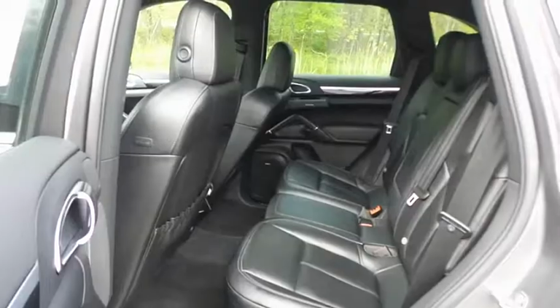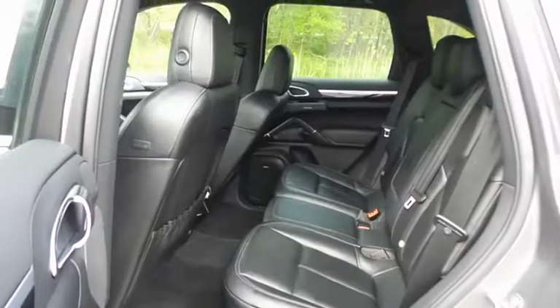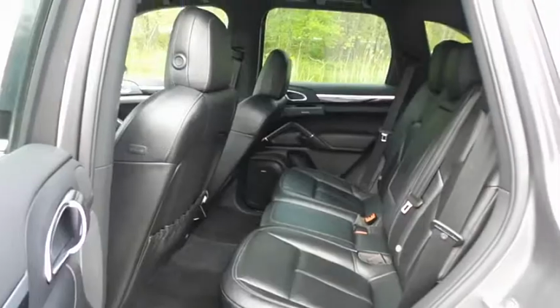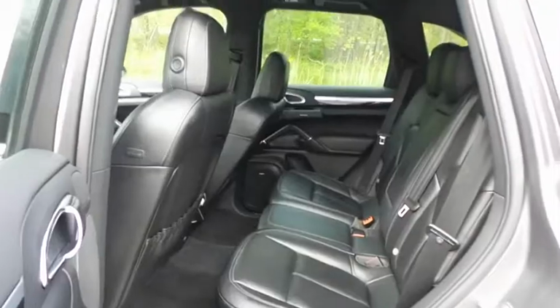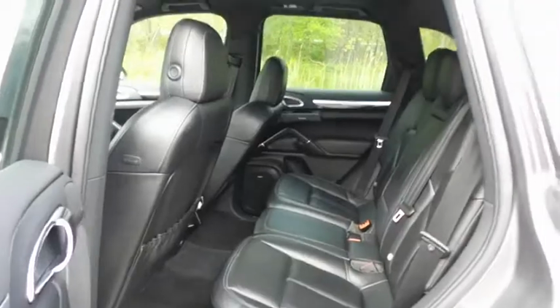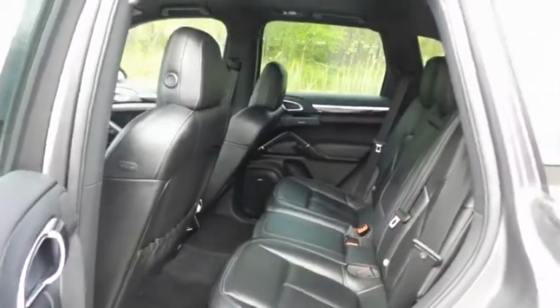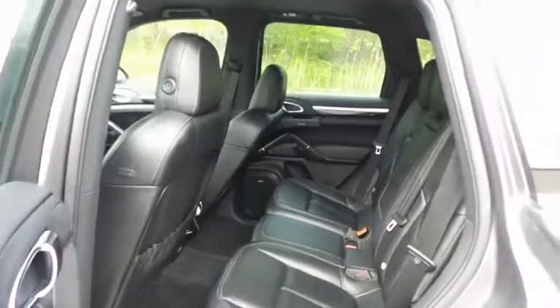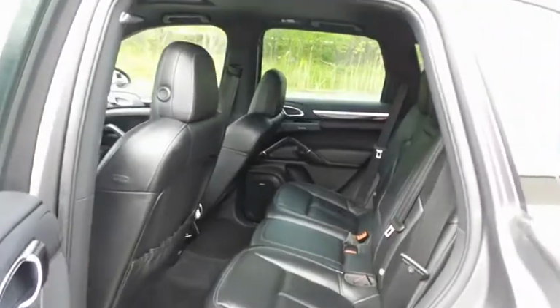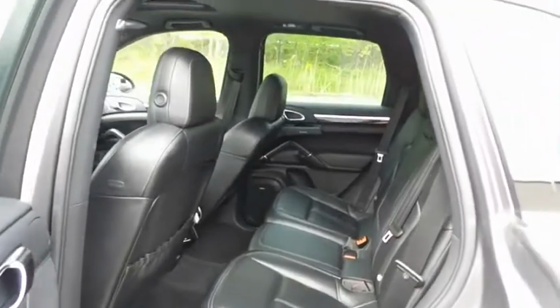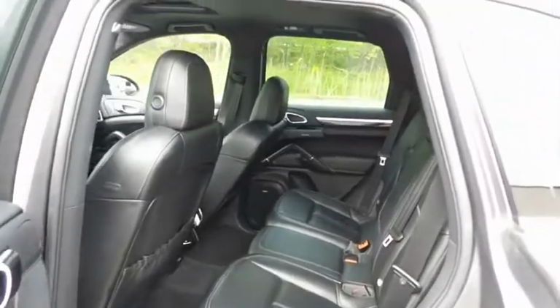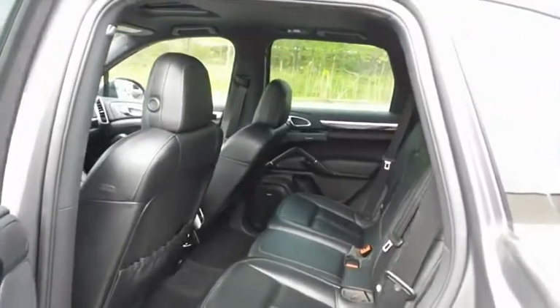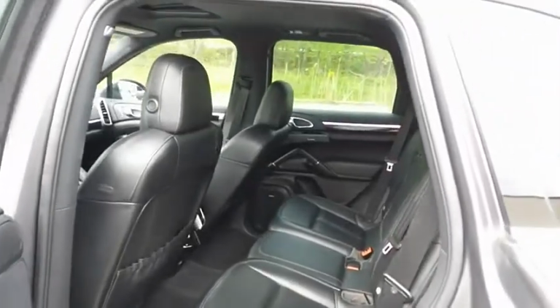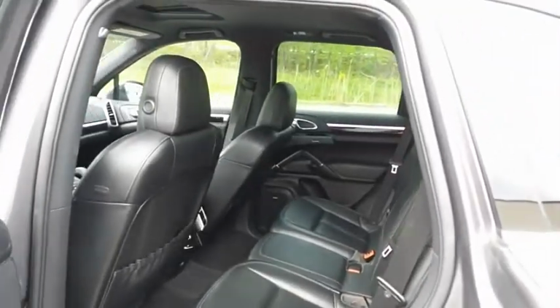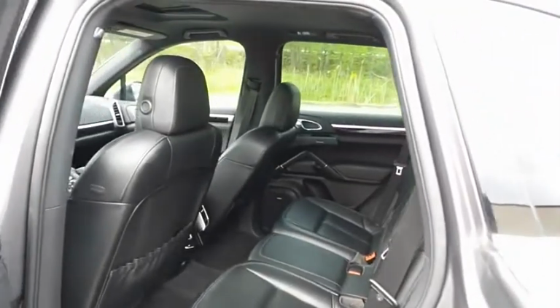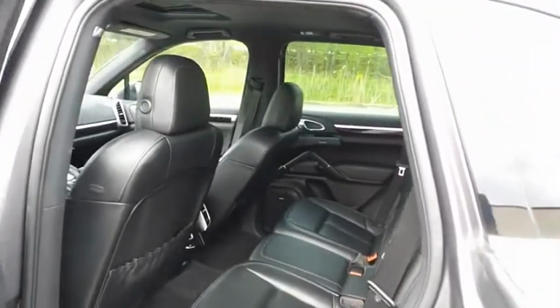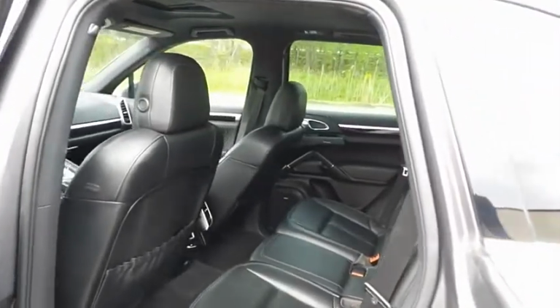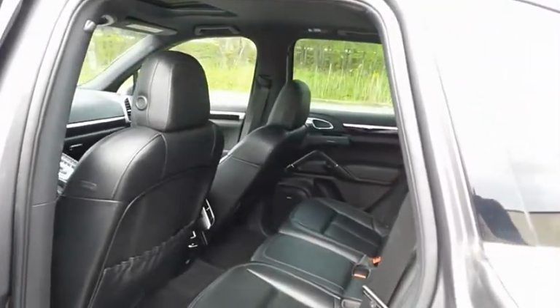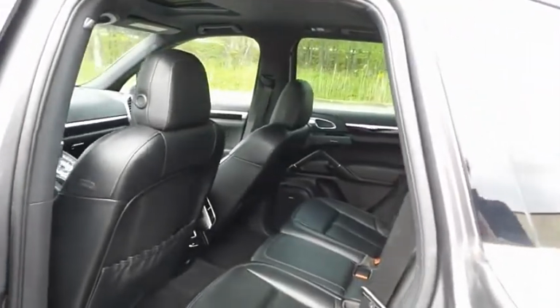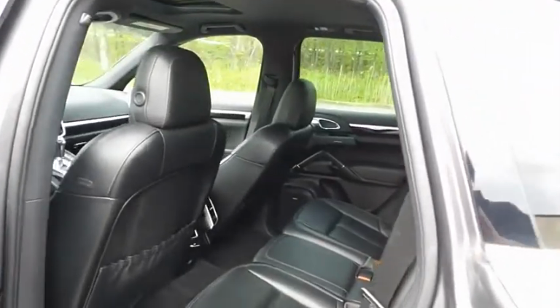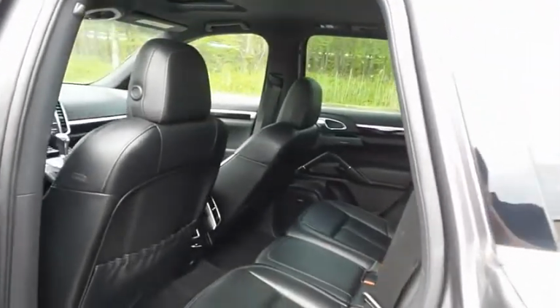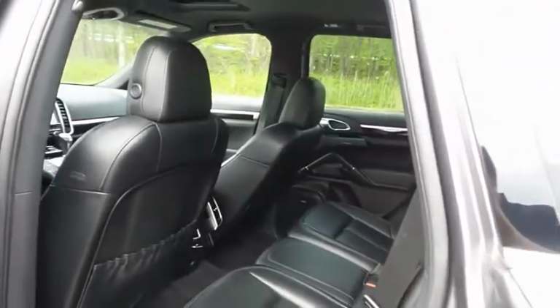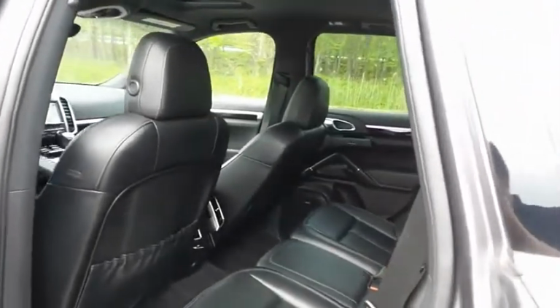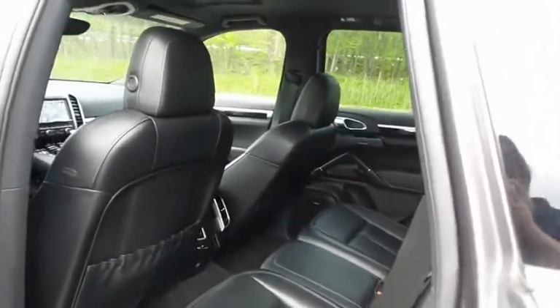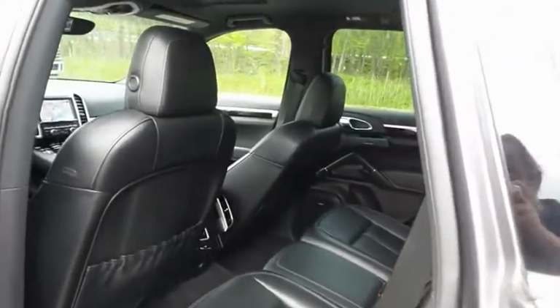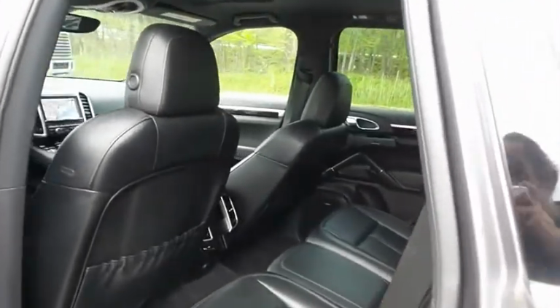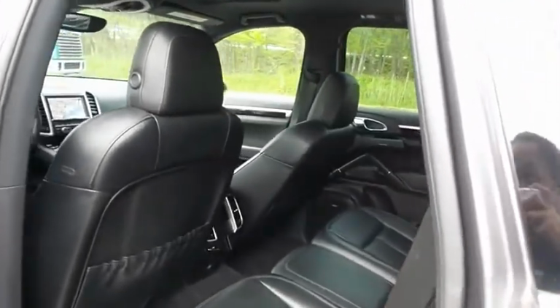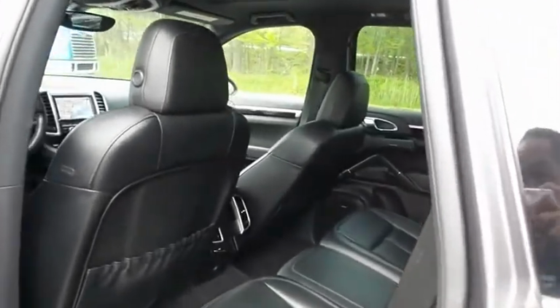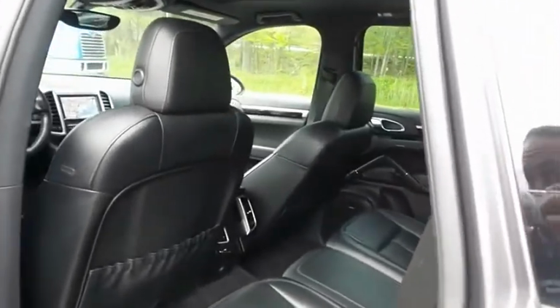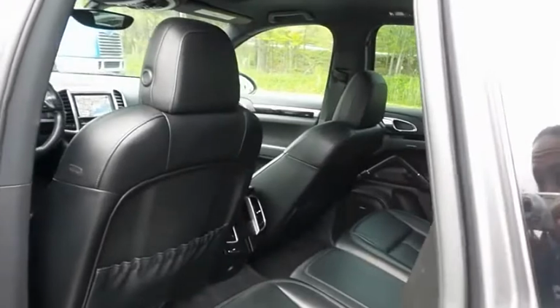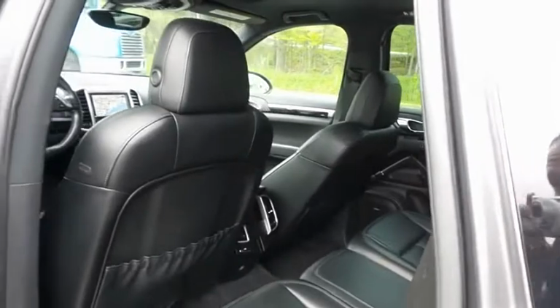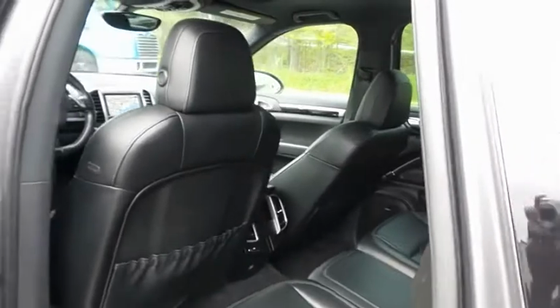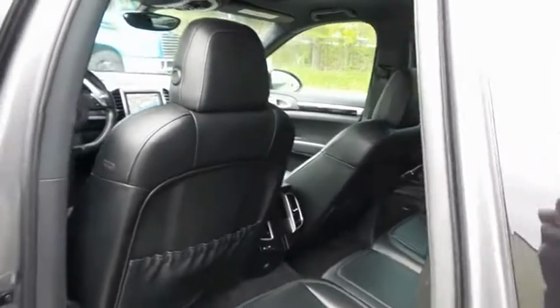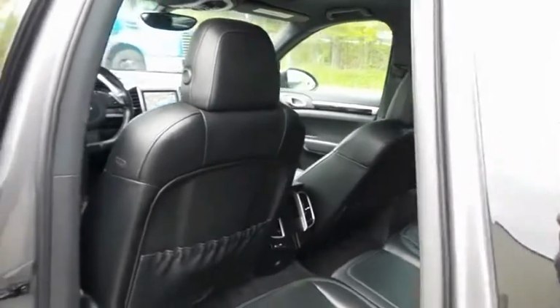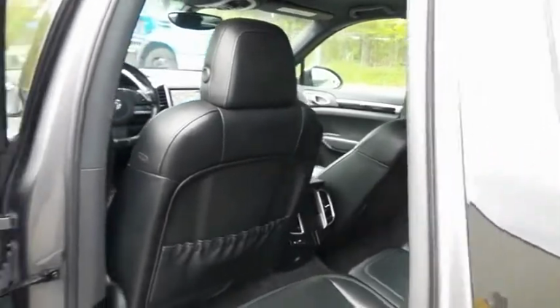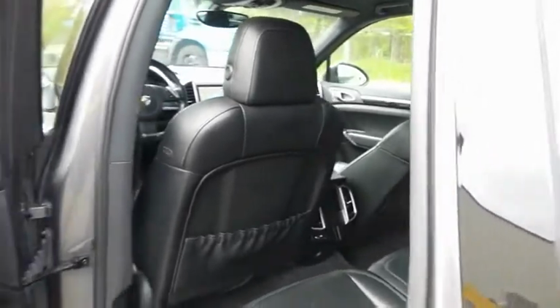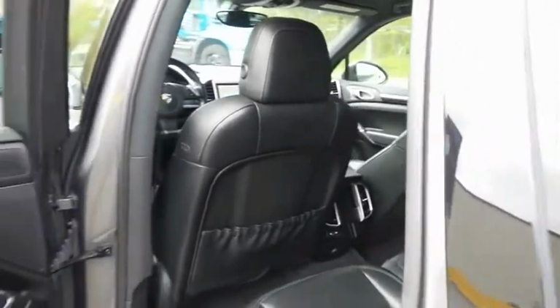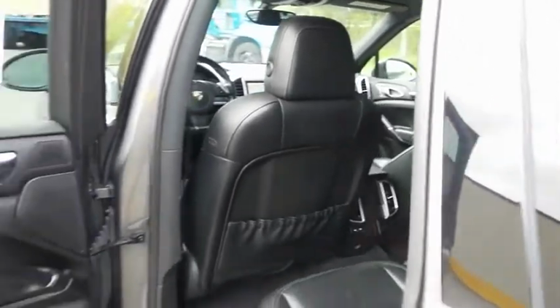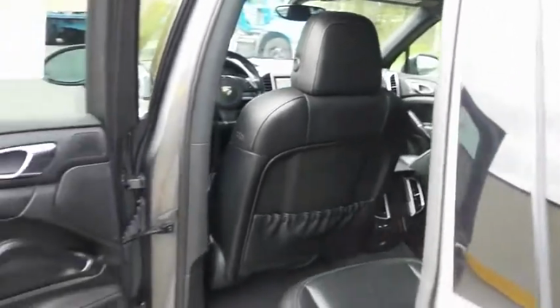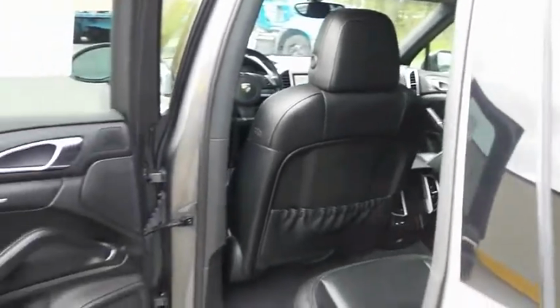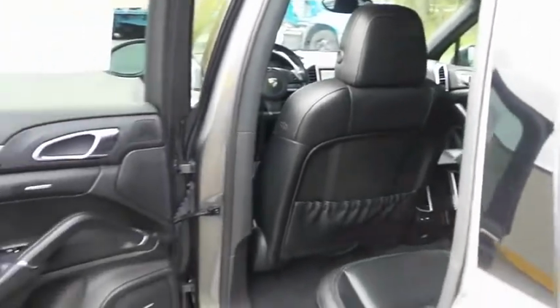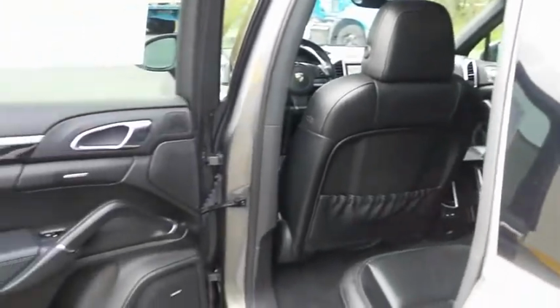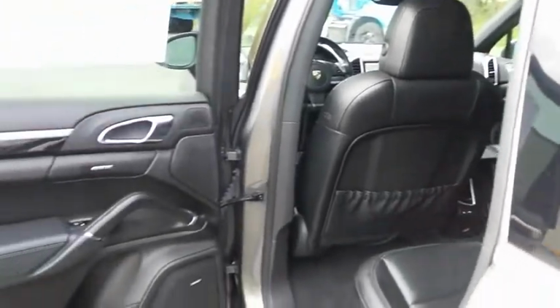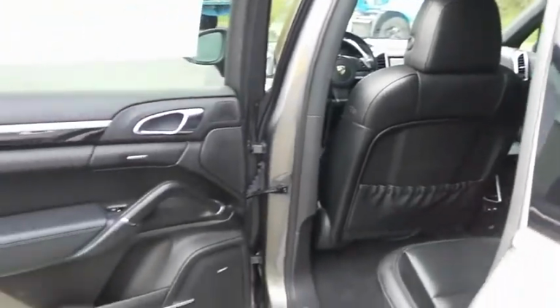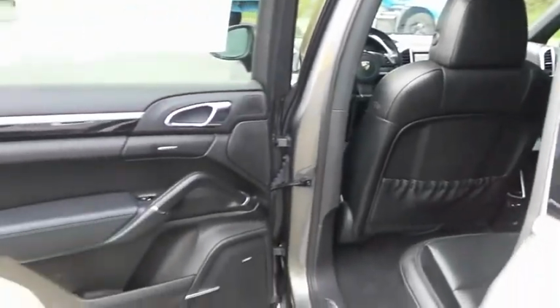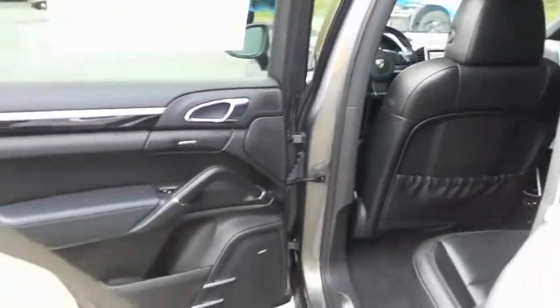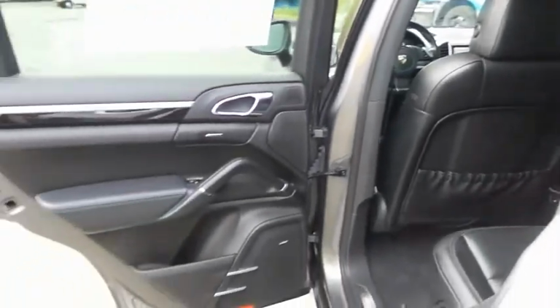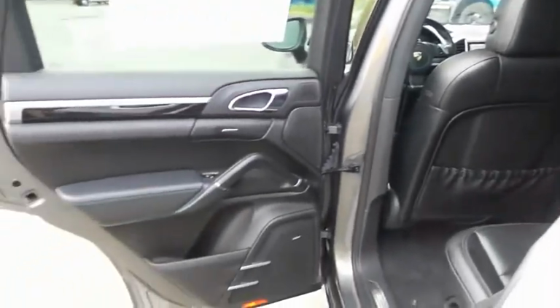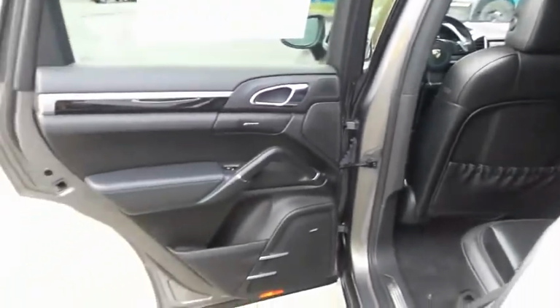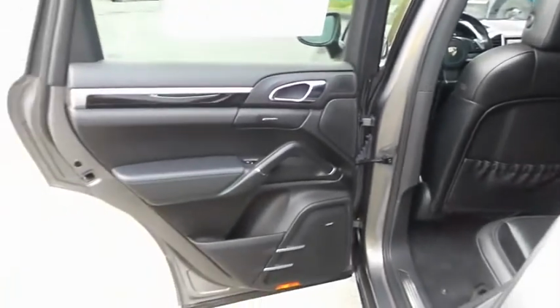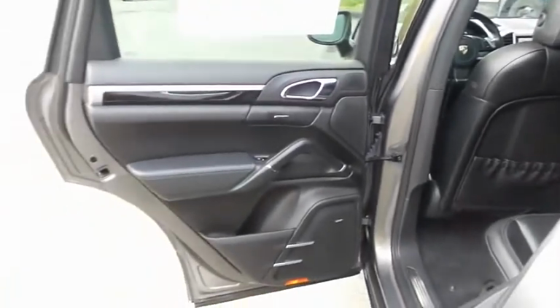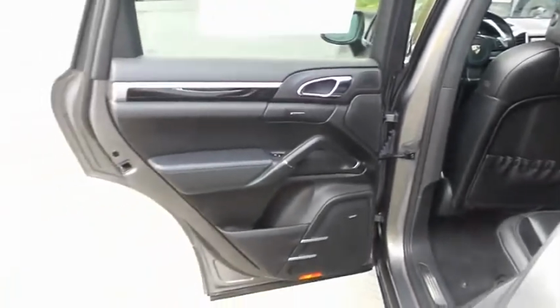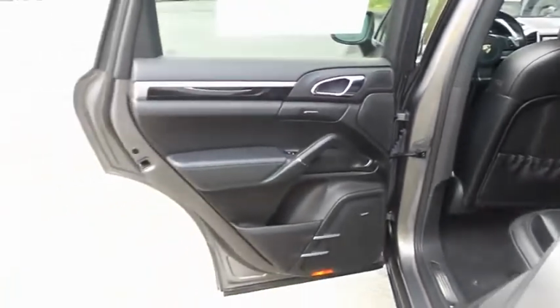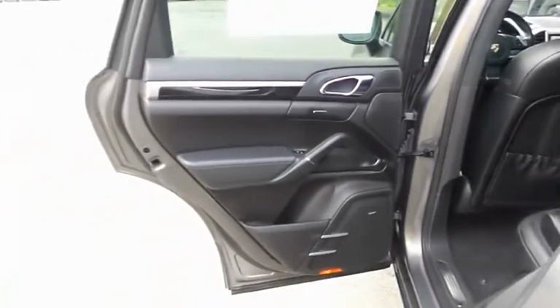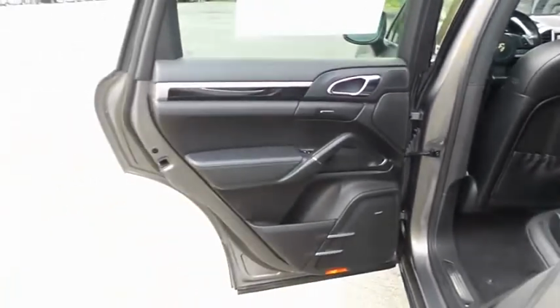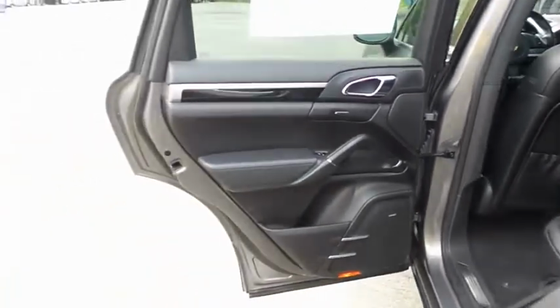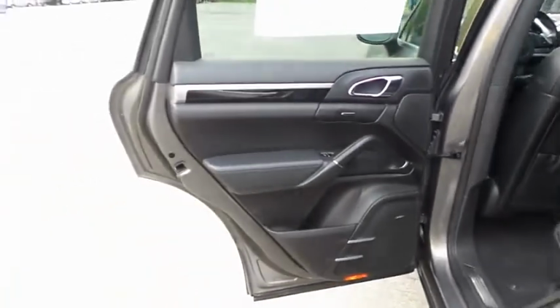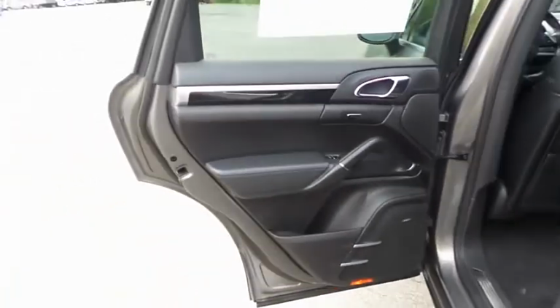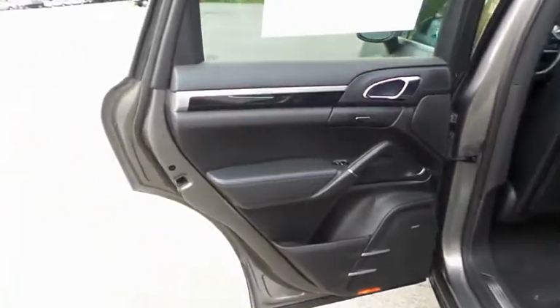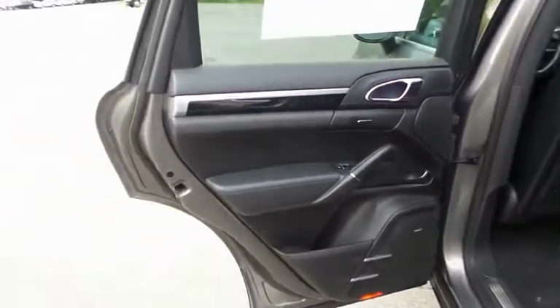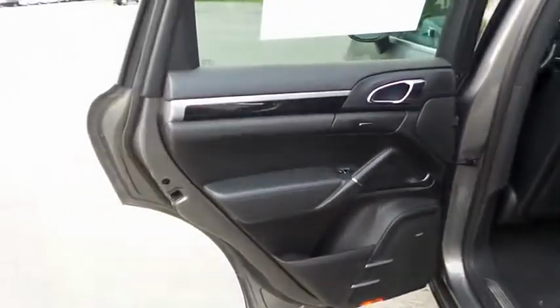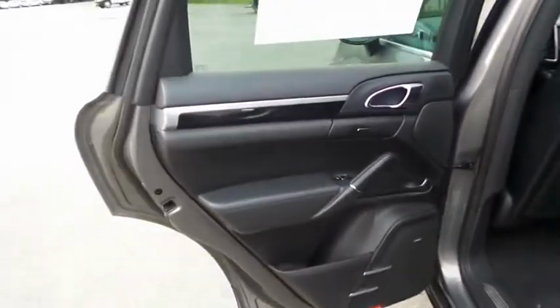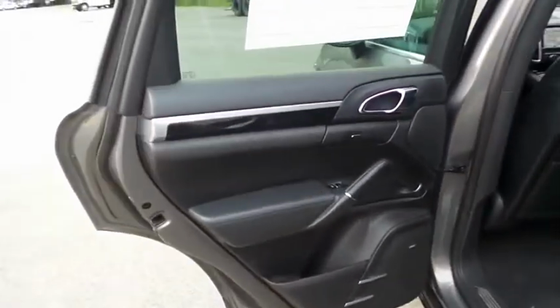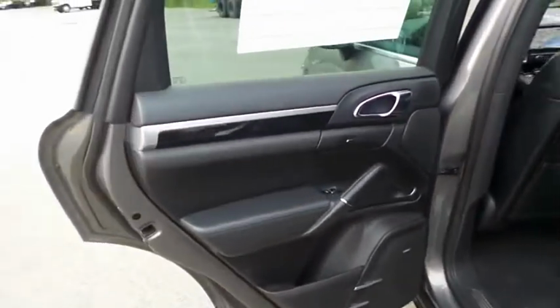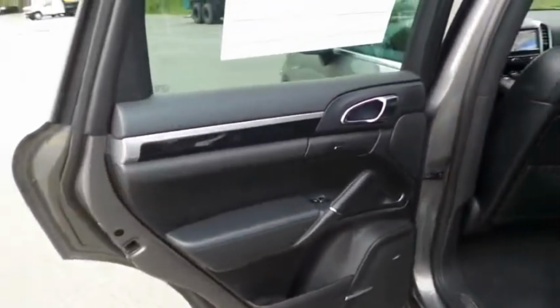This luxury sport SUV comfortably seats five with plenty of rear passenger space.